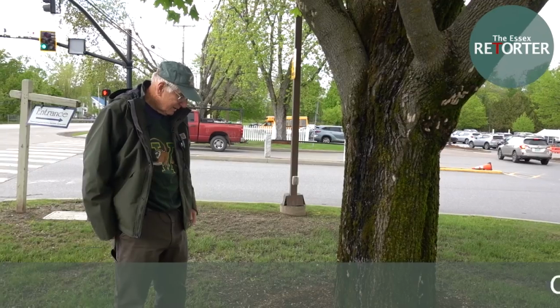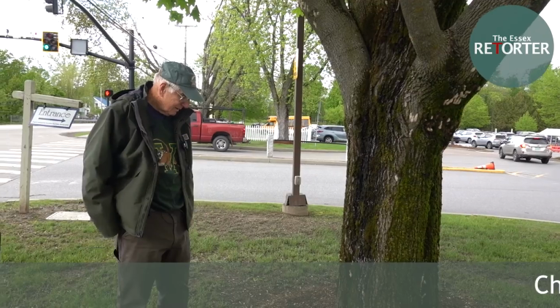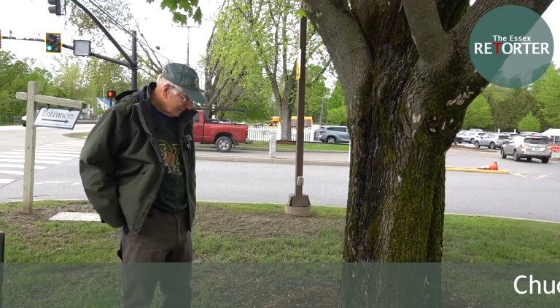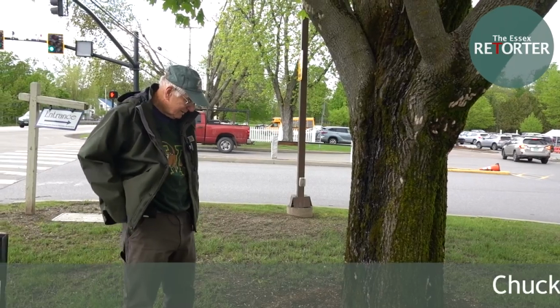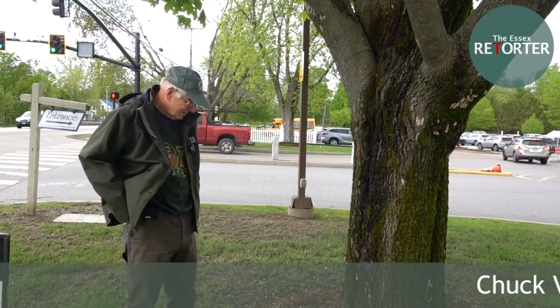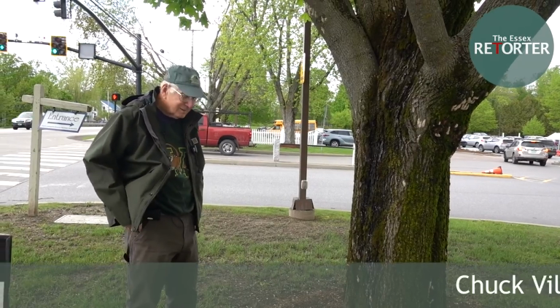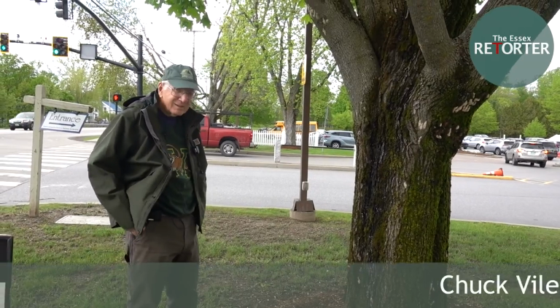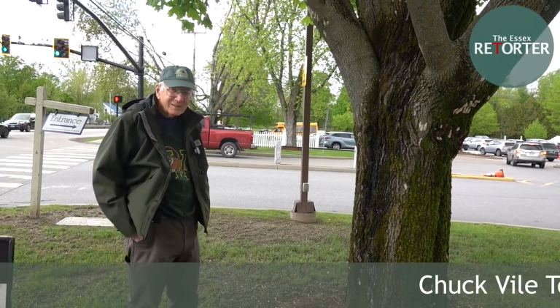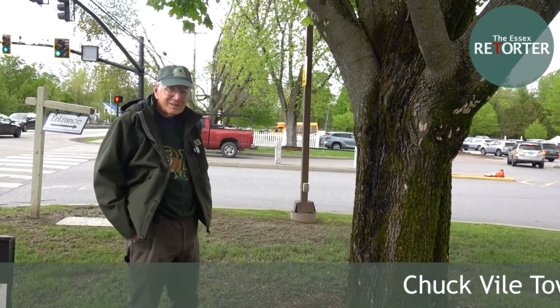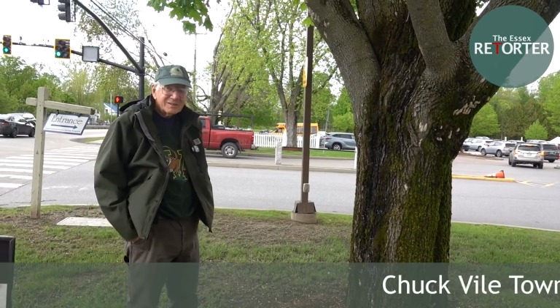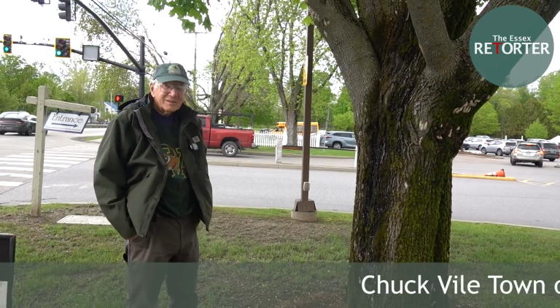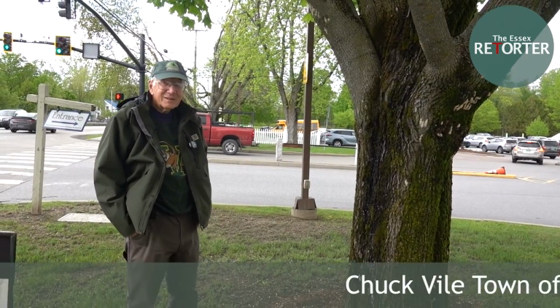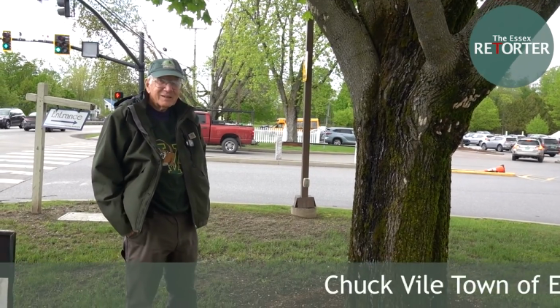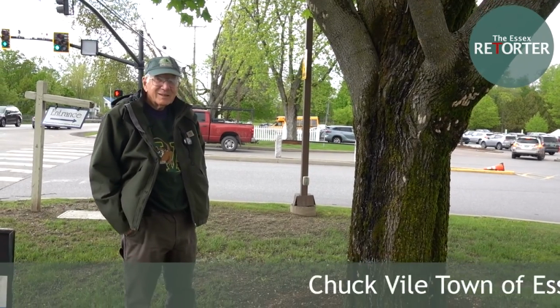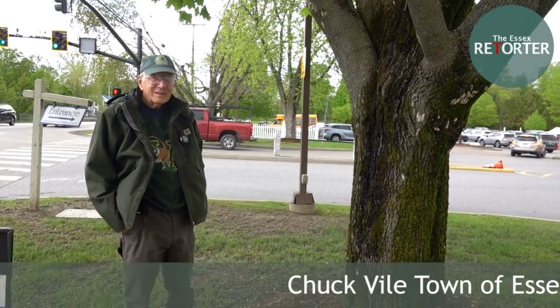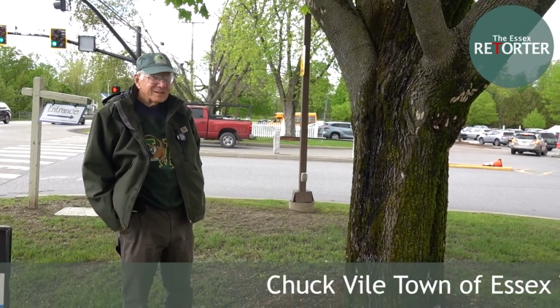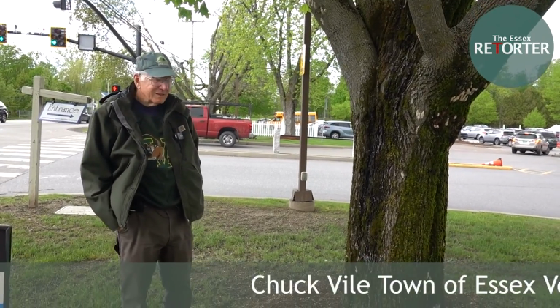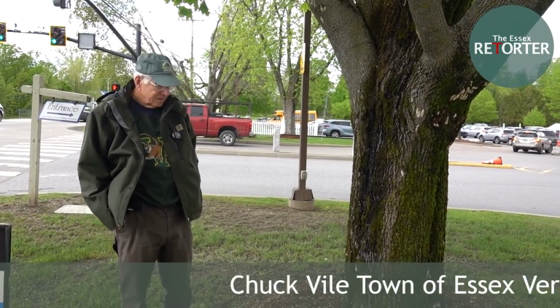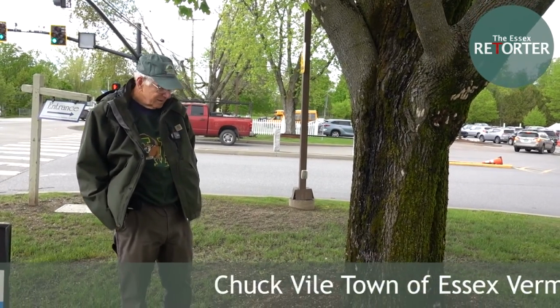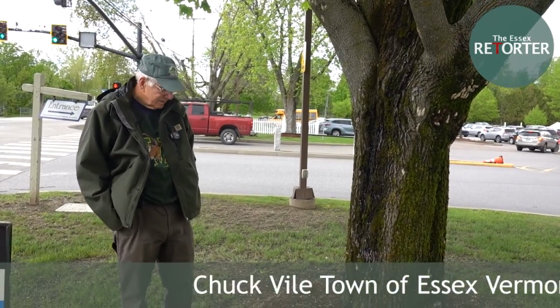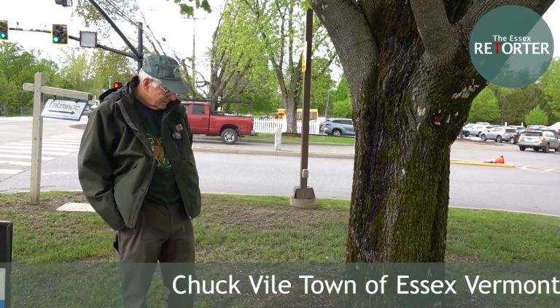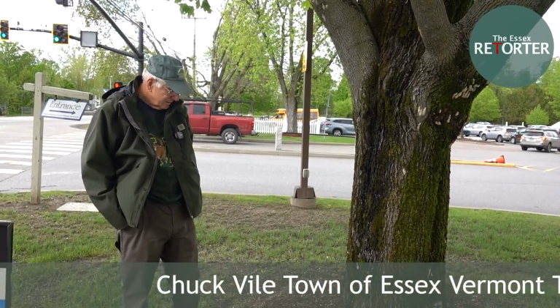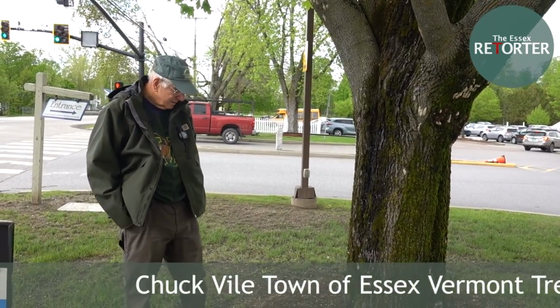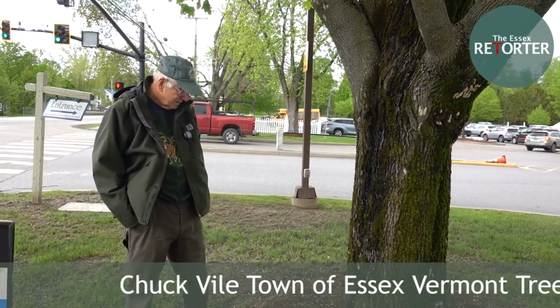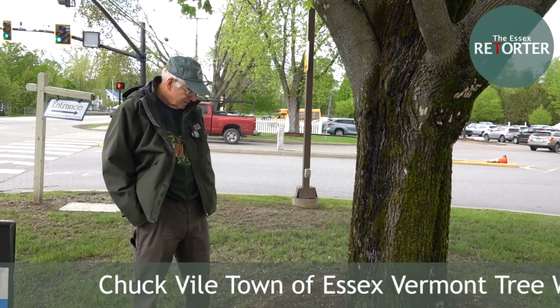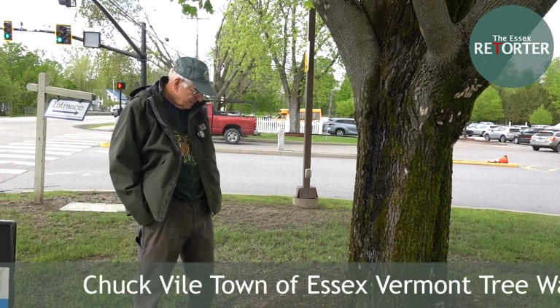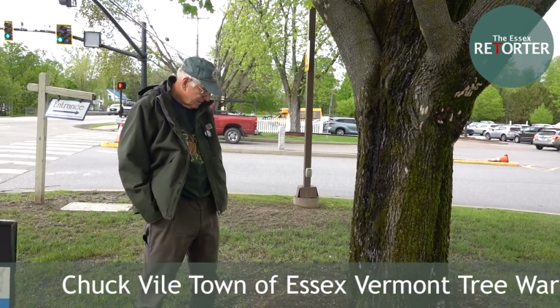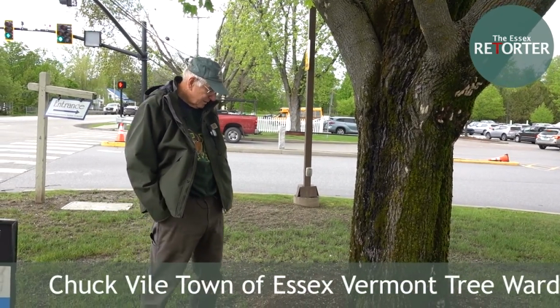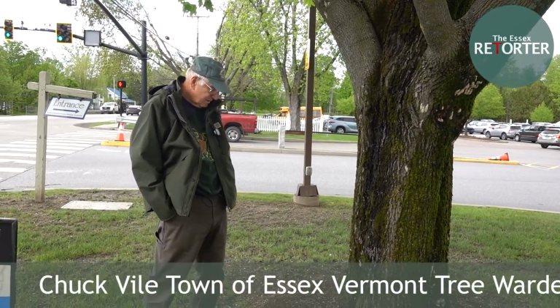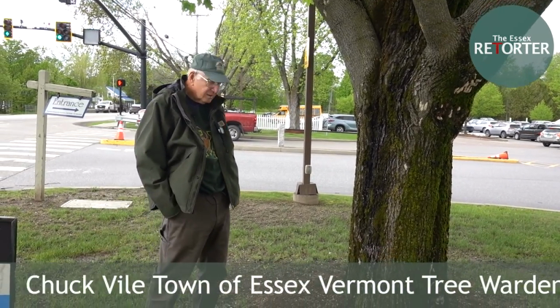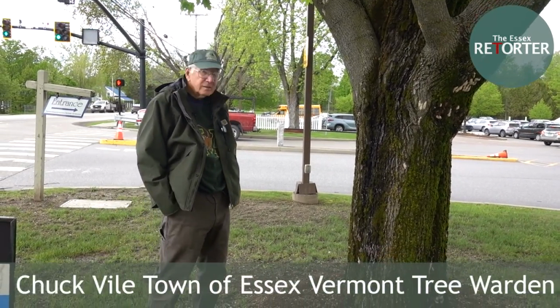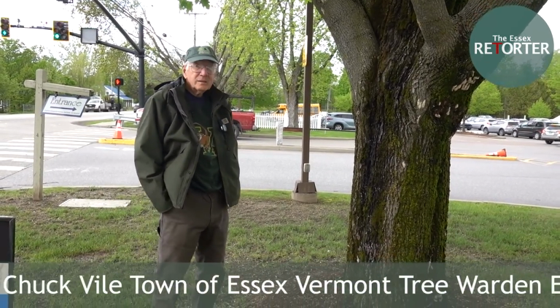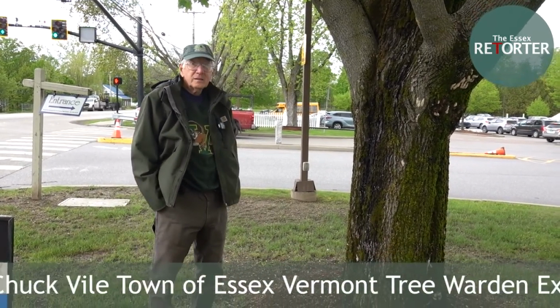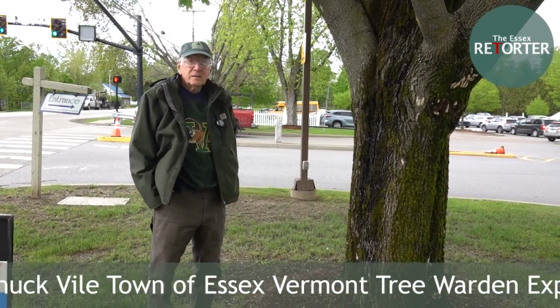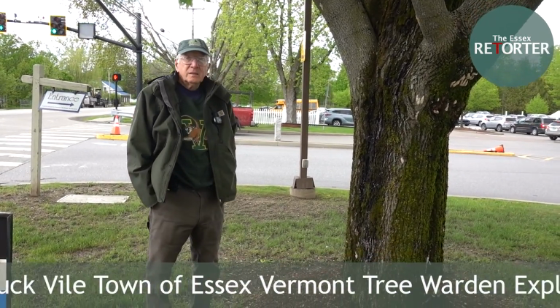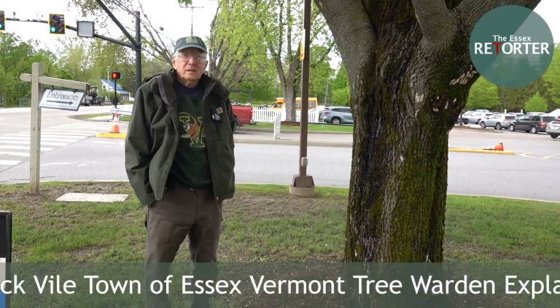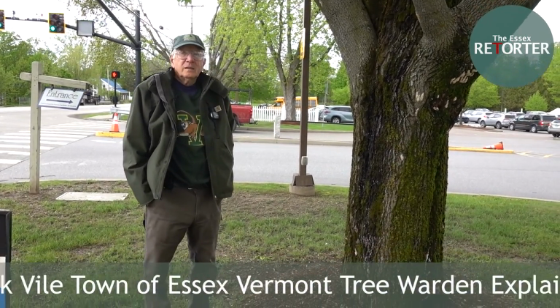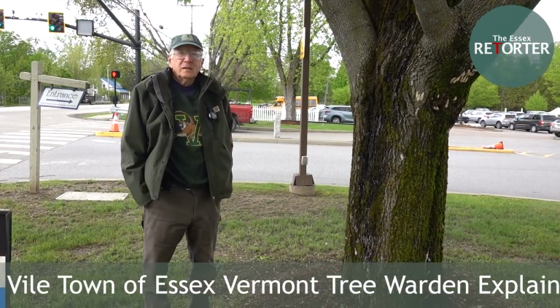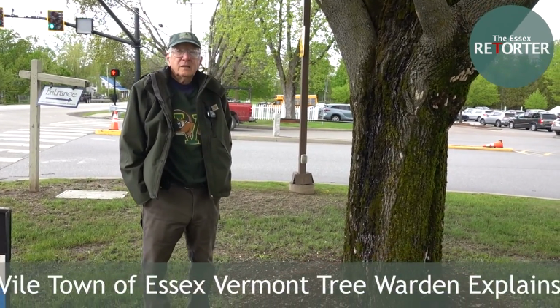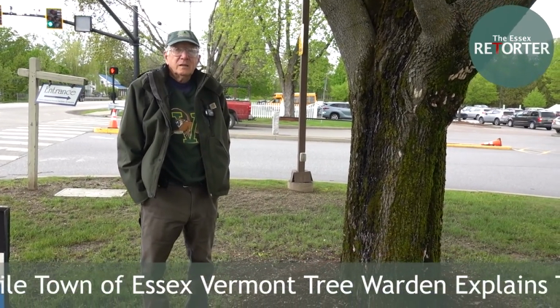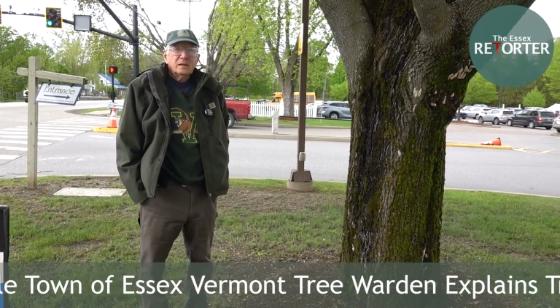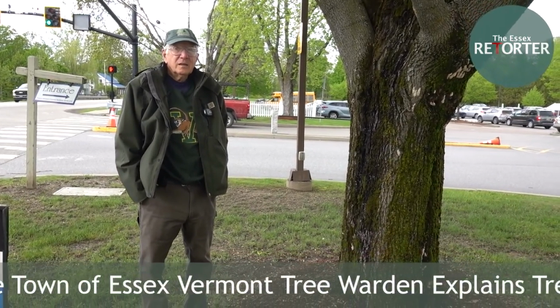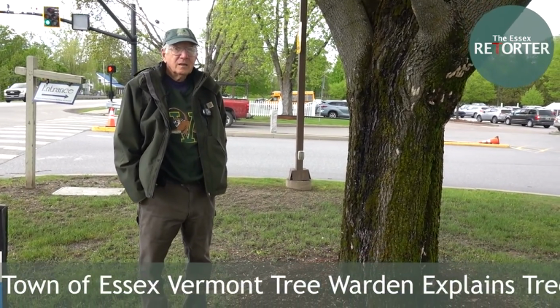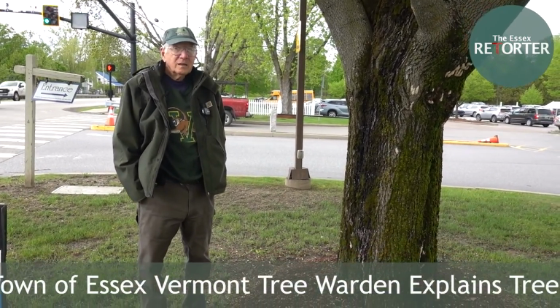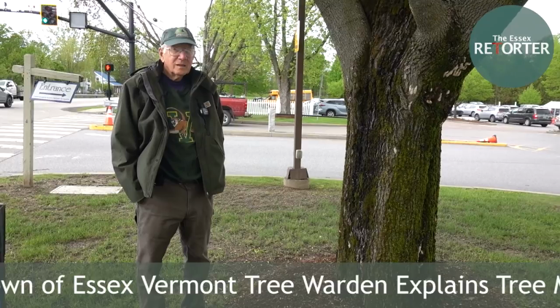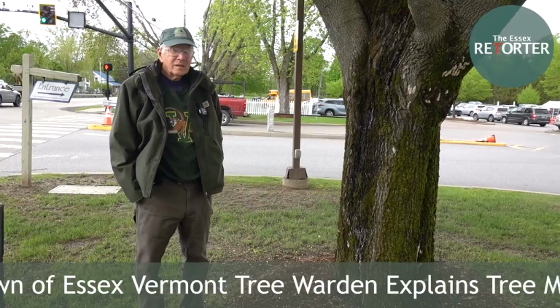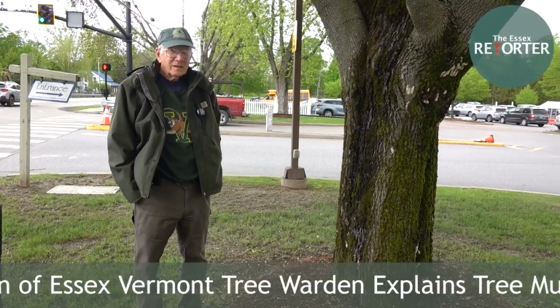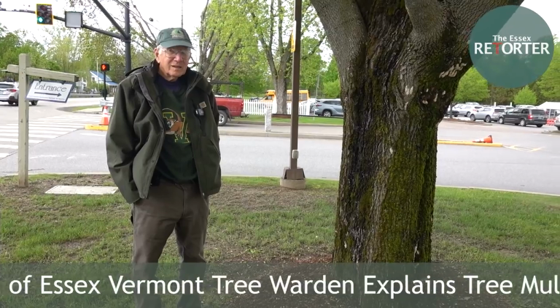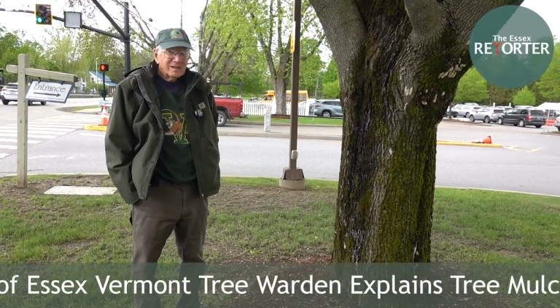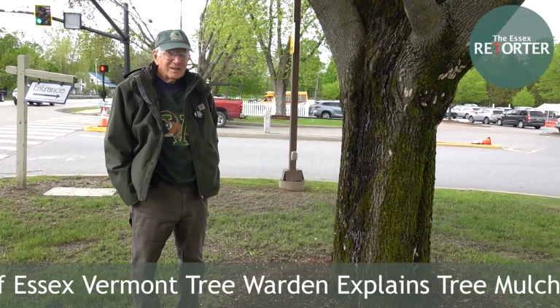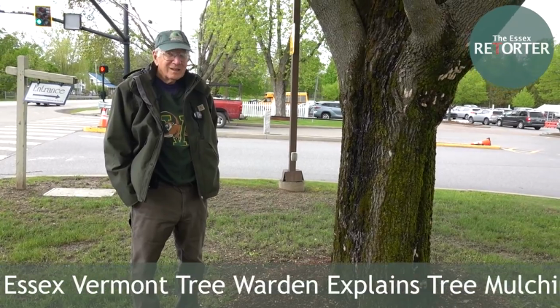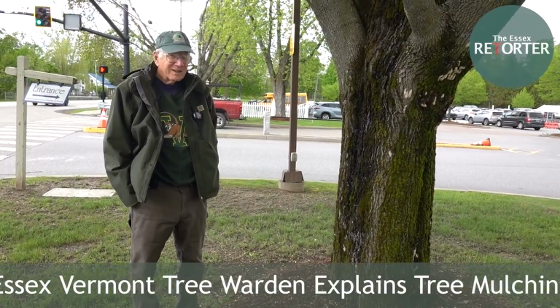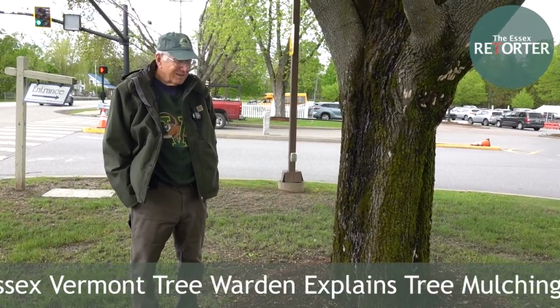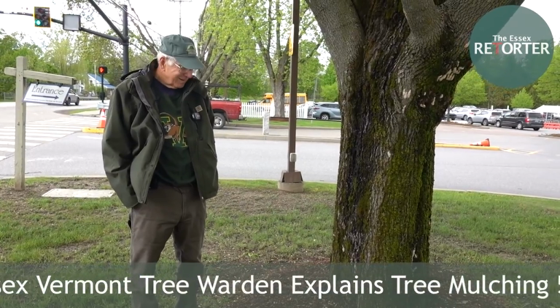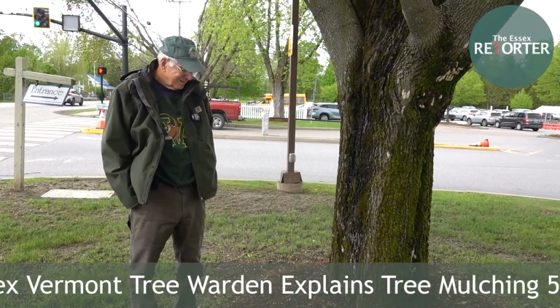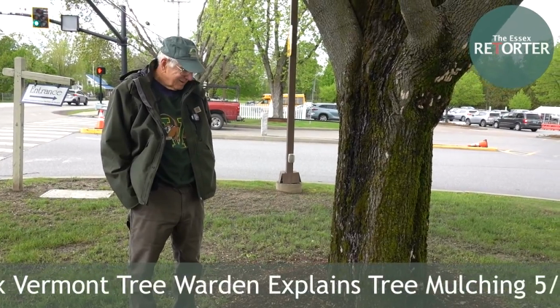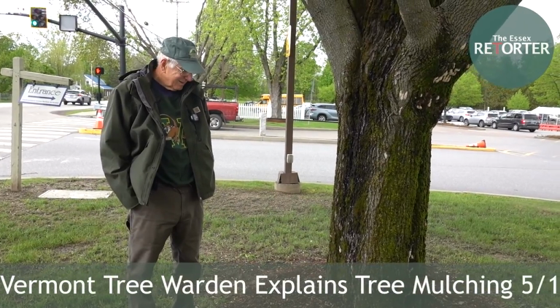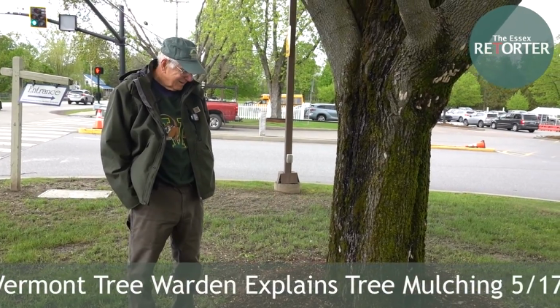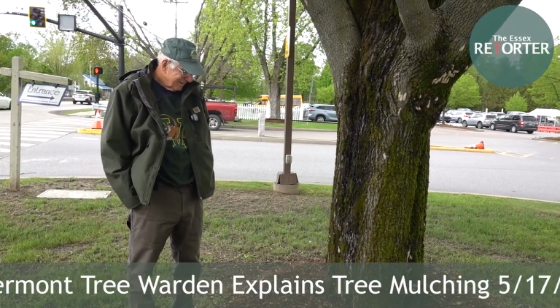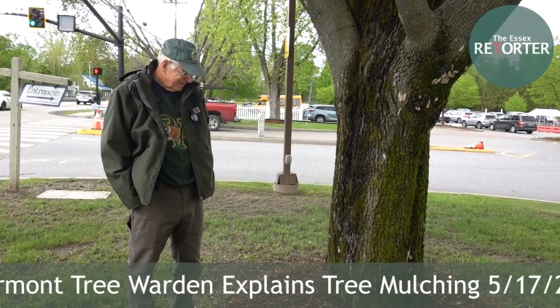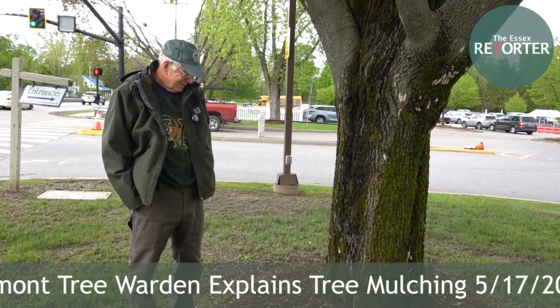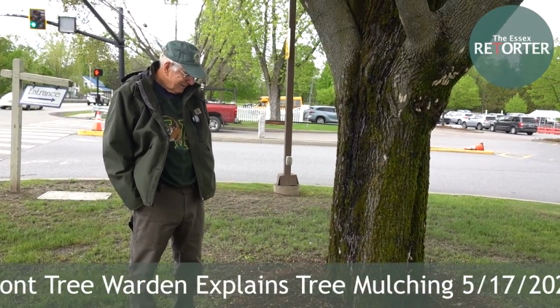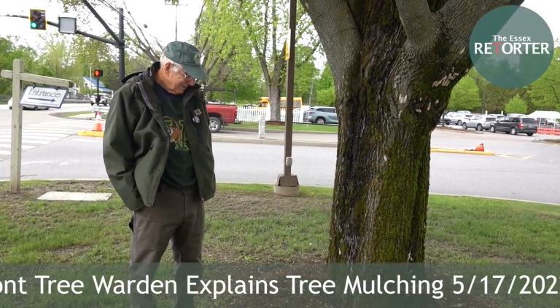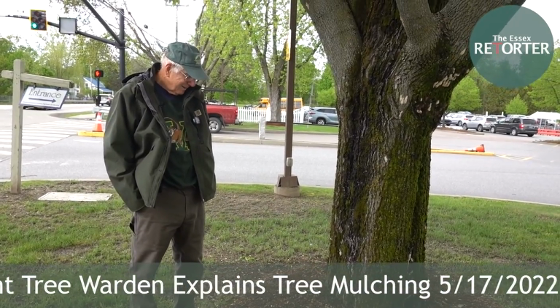We're here with Chuck Vile, tree warden for the town of Essex, and he's going to explain to us how not to mulch a tree.